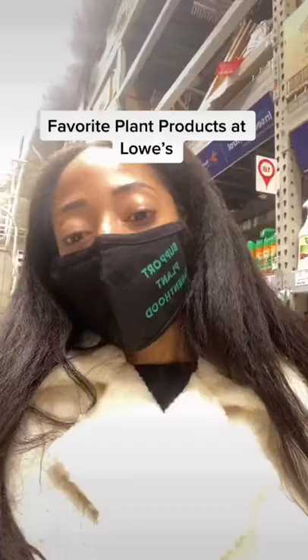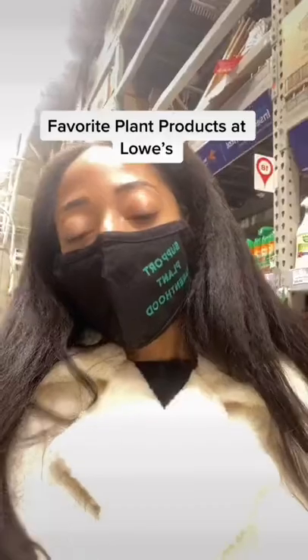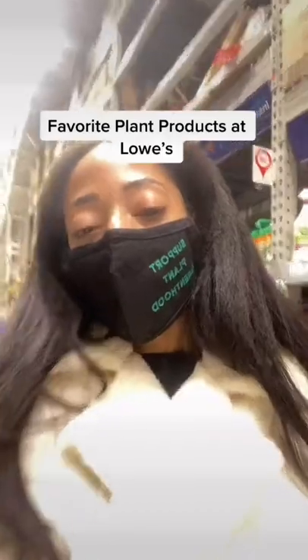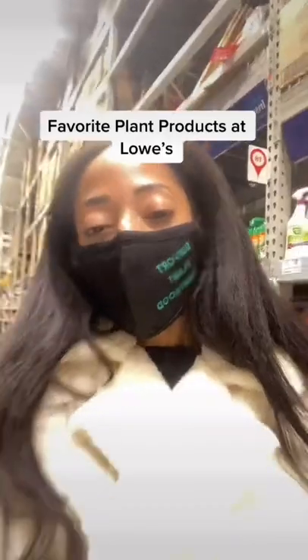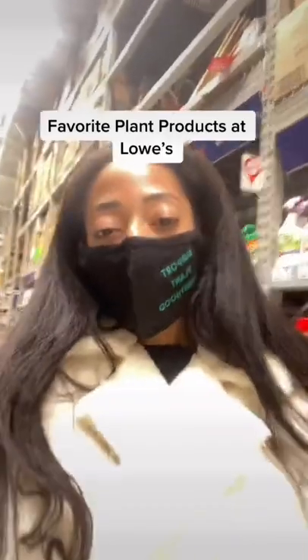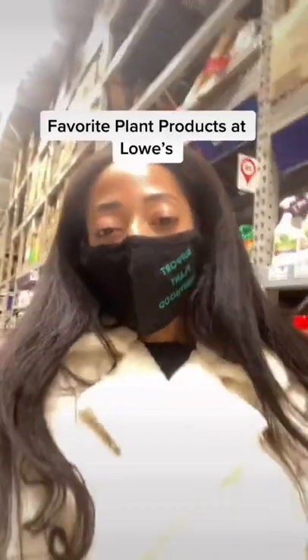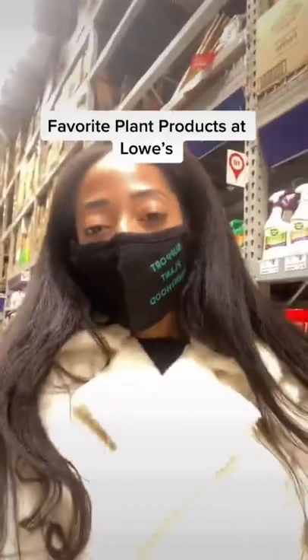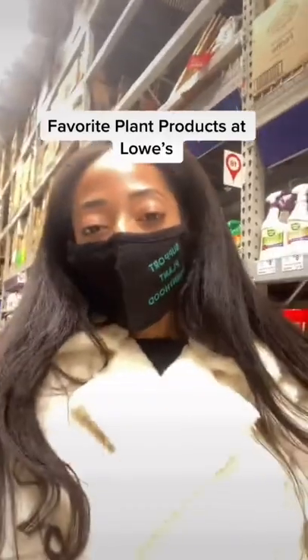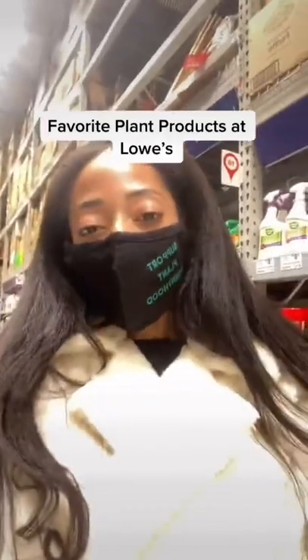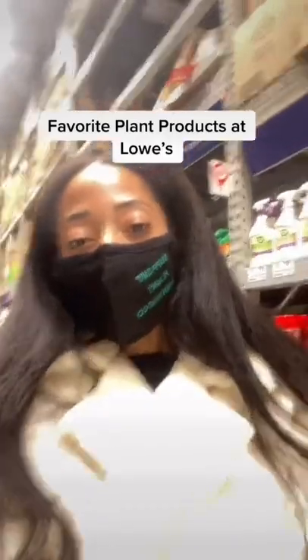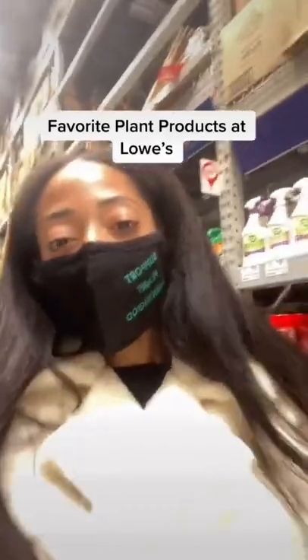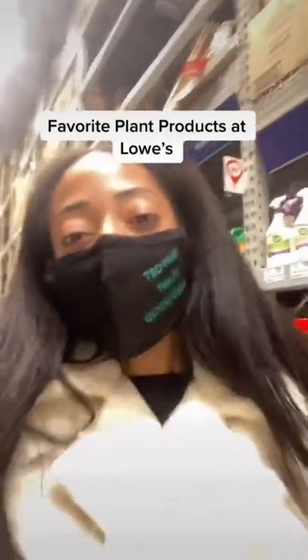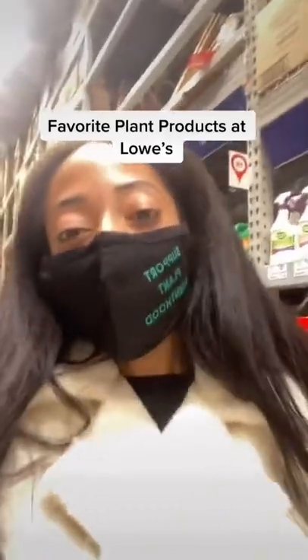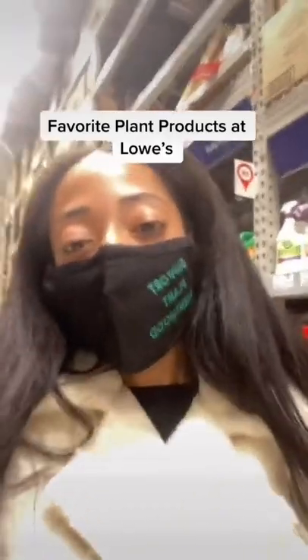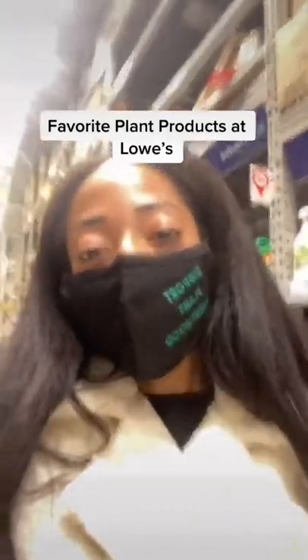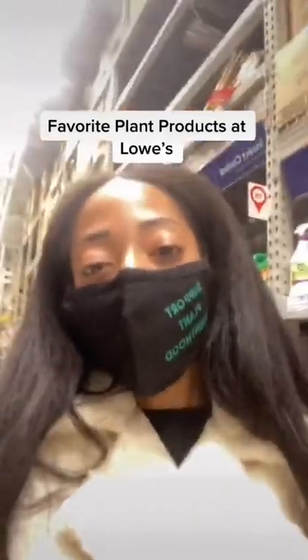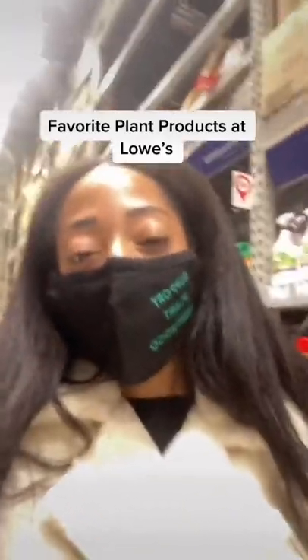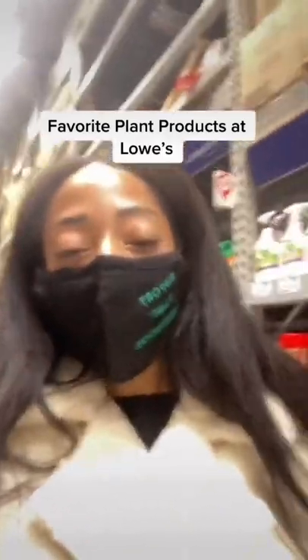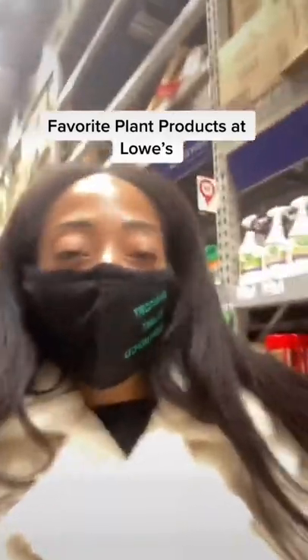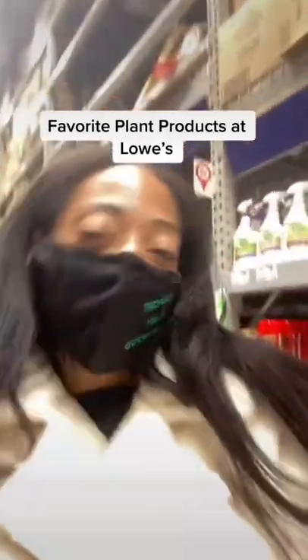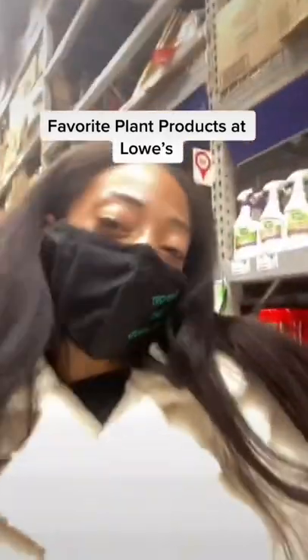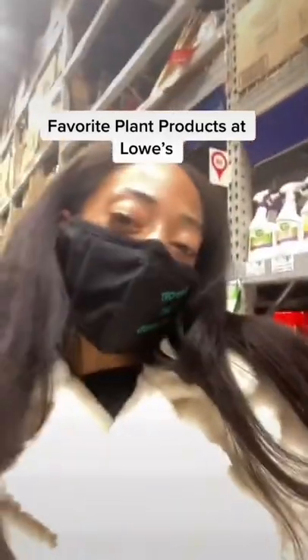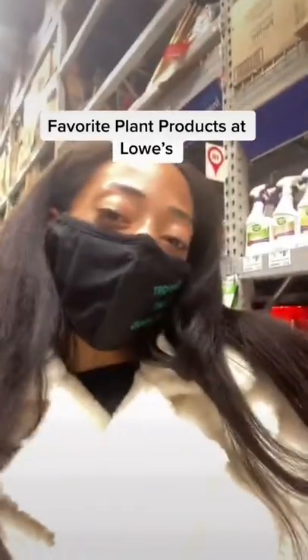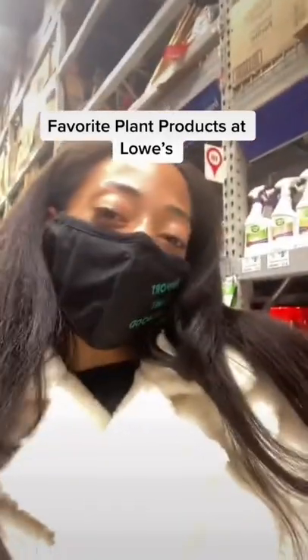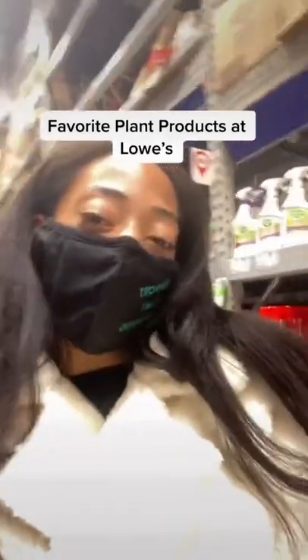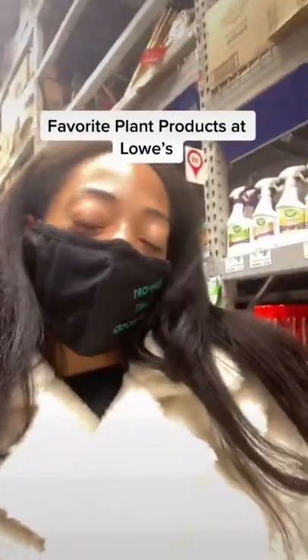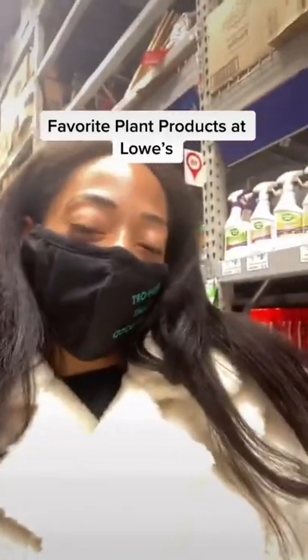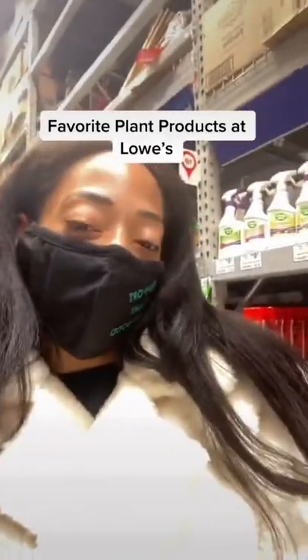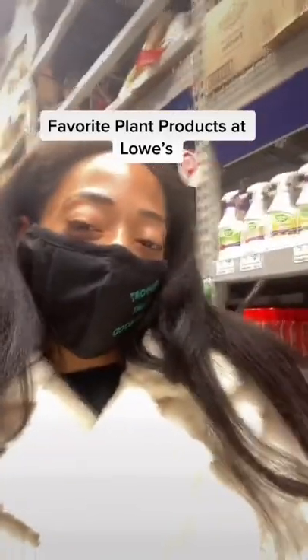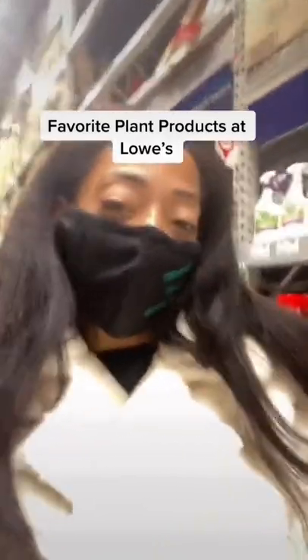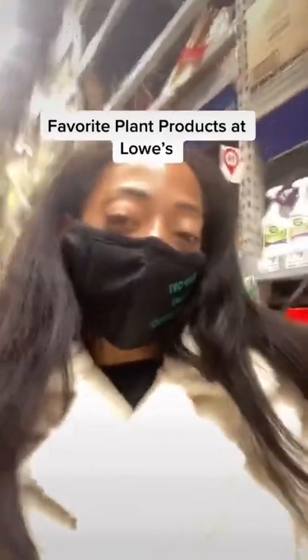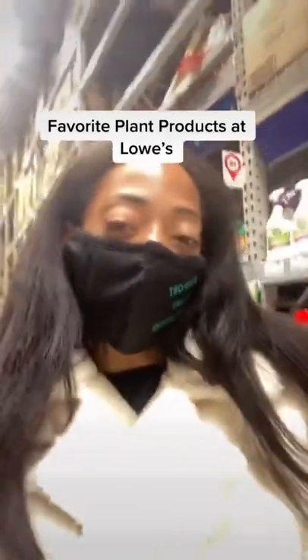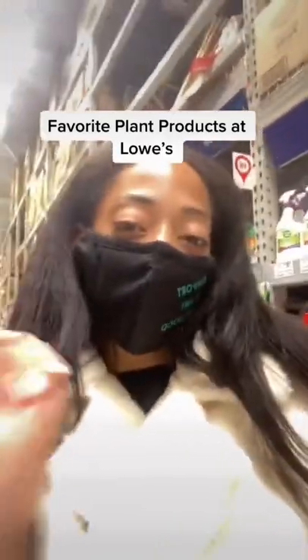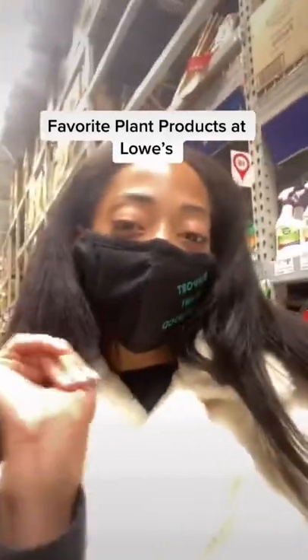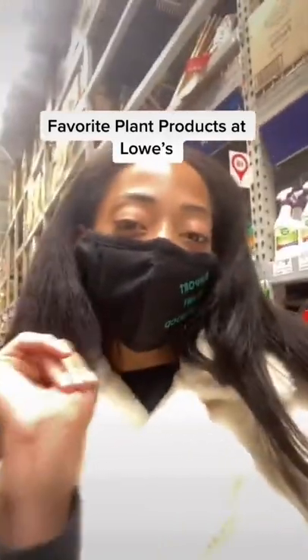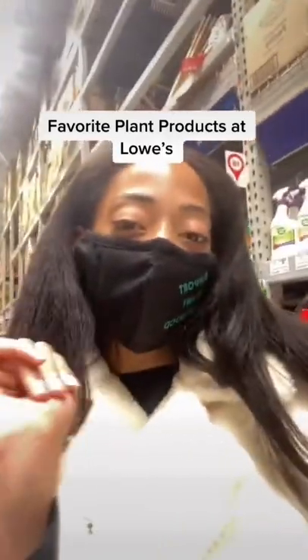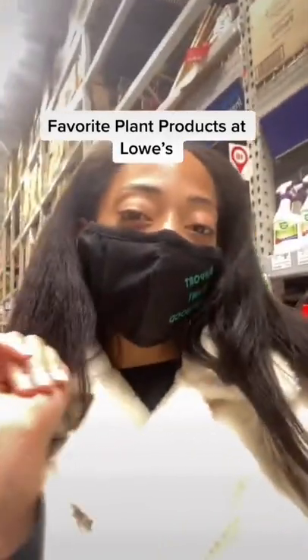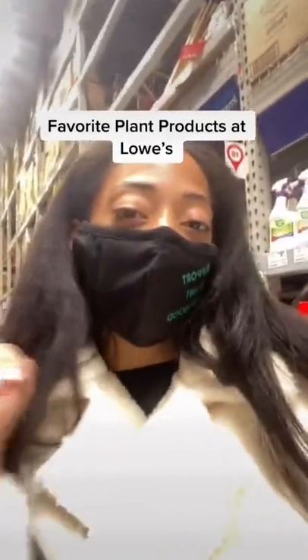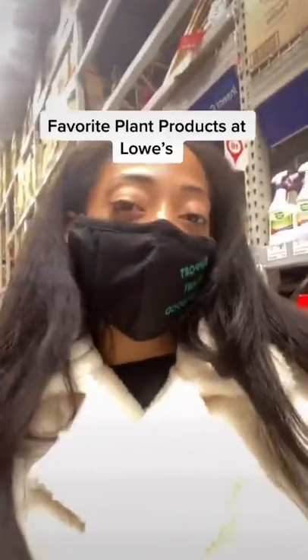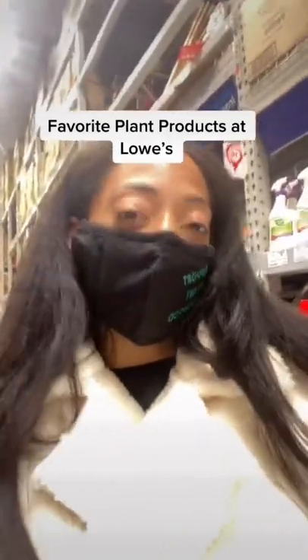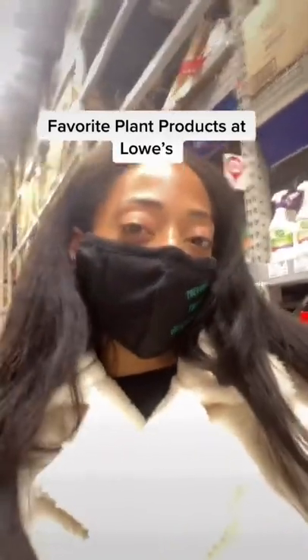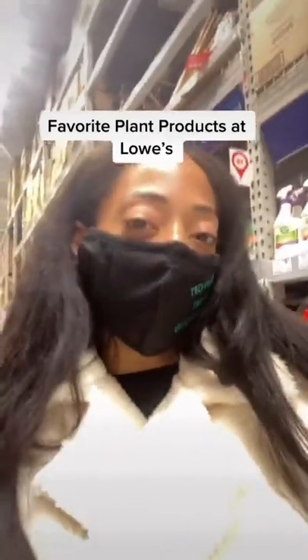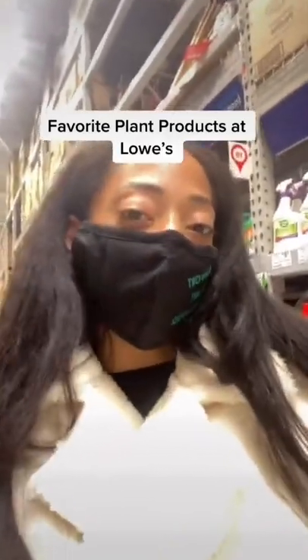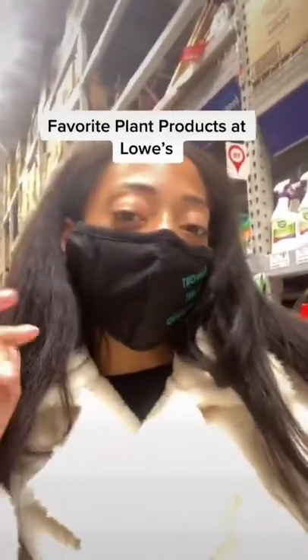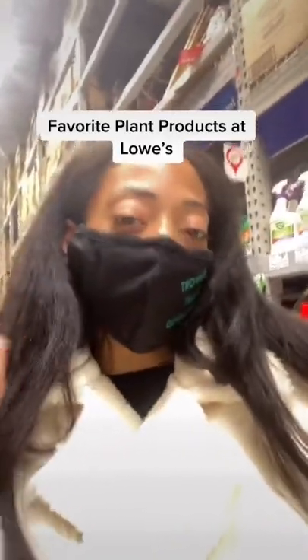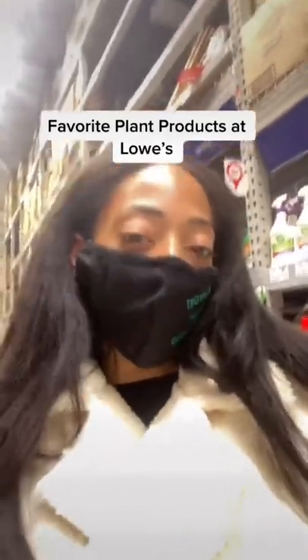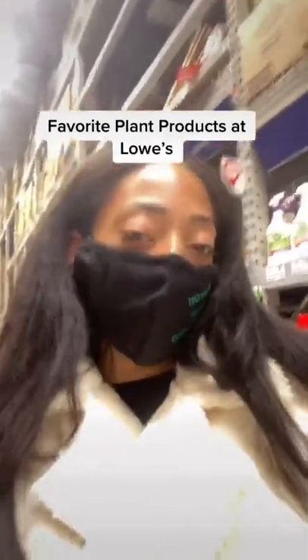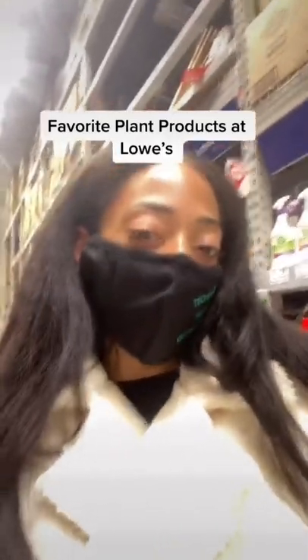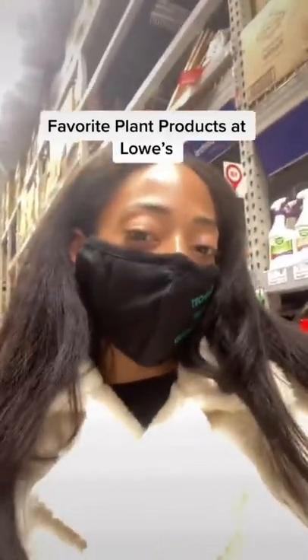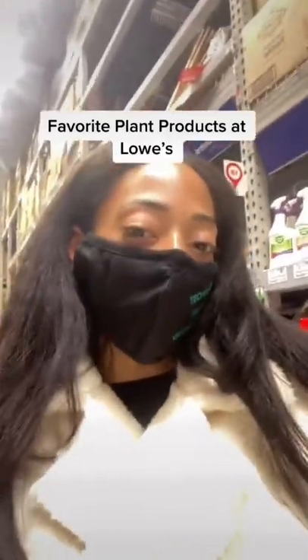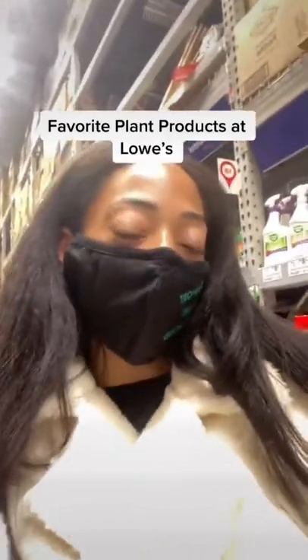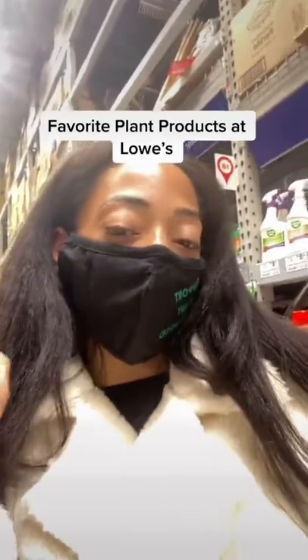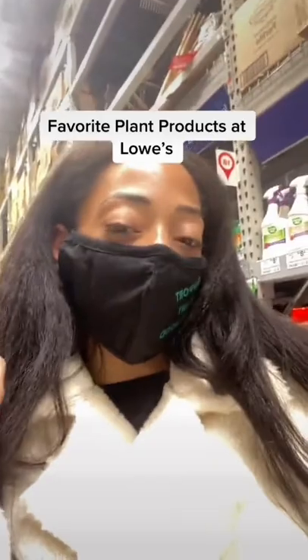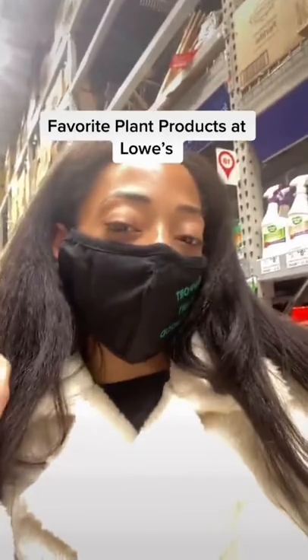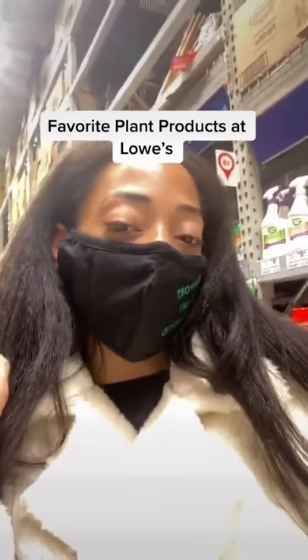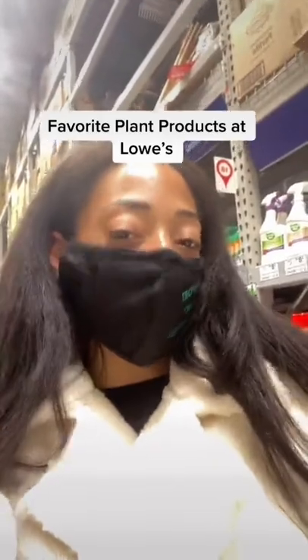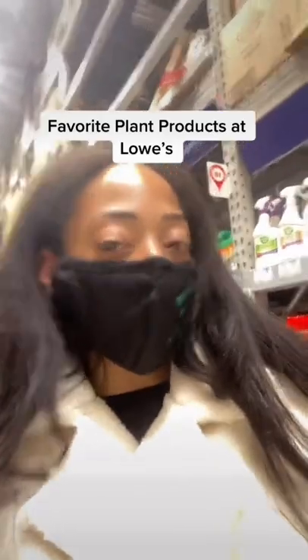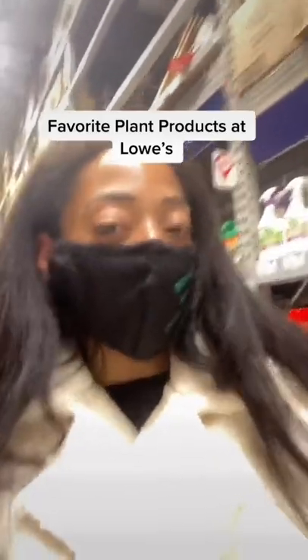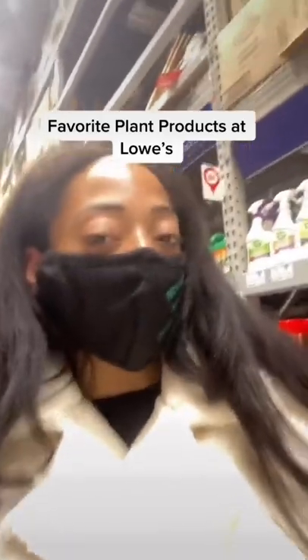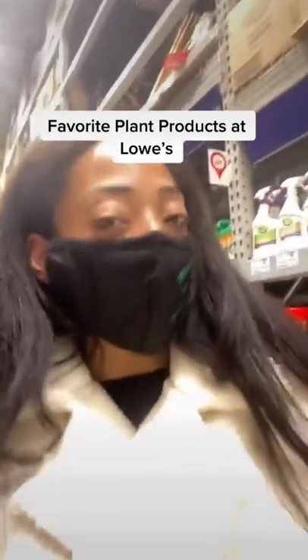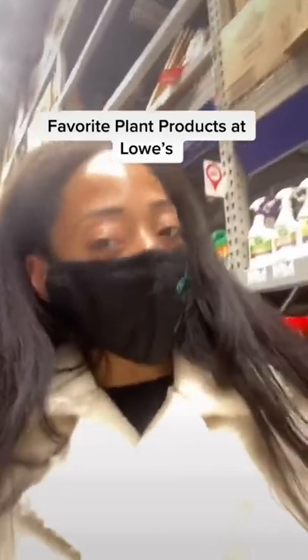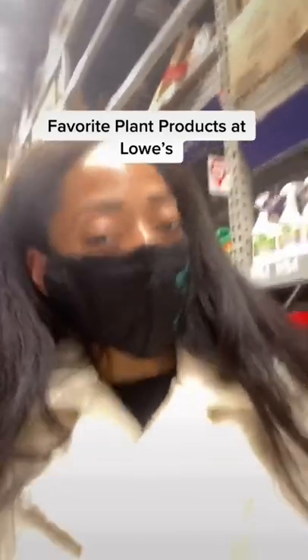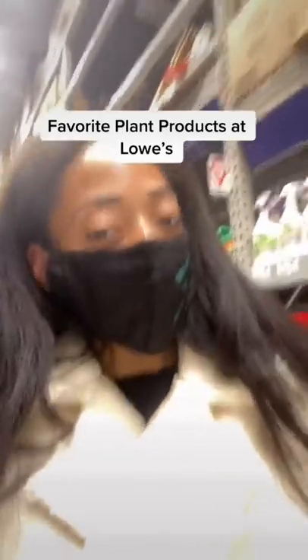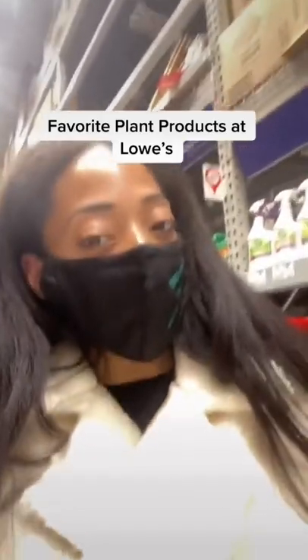Hey guys, it's Elisha. I'm in Lowe's right now and I wanted to show you my favorite products that they sell for houseplants.